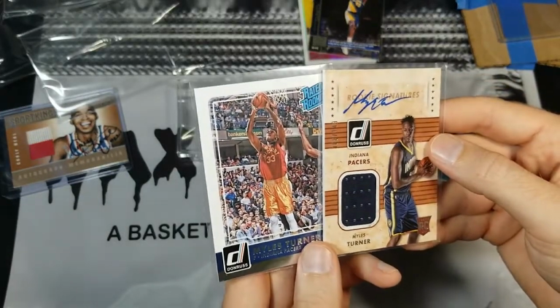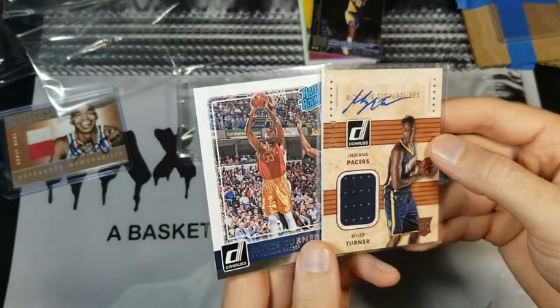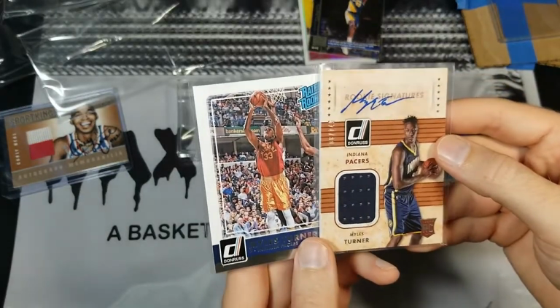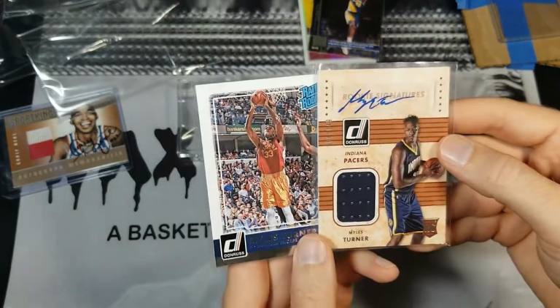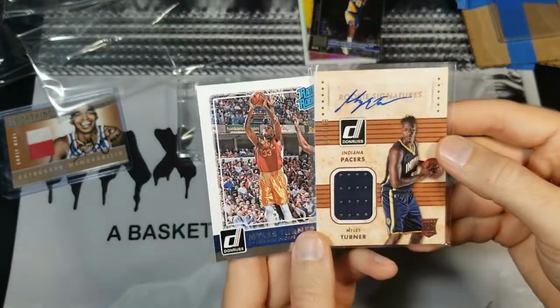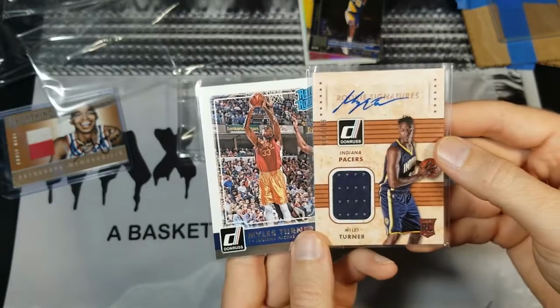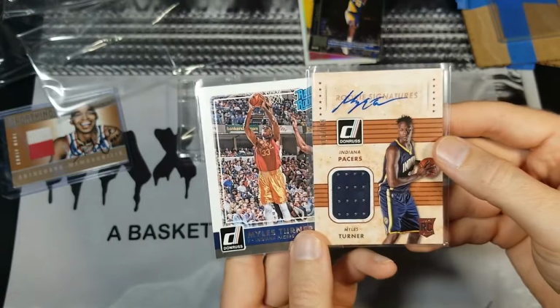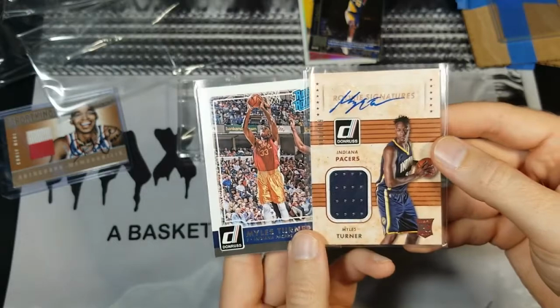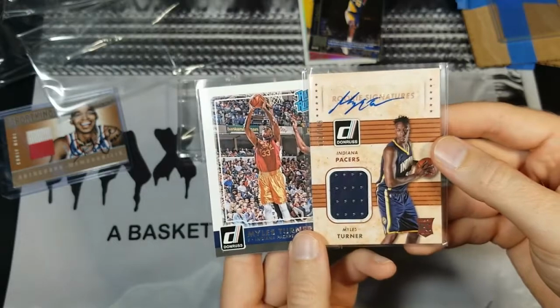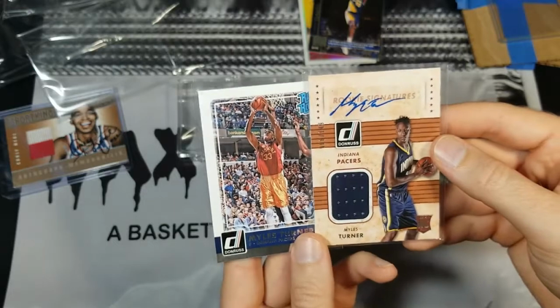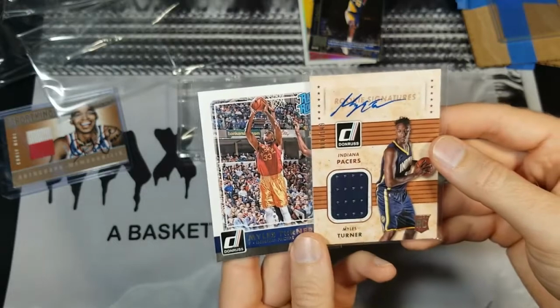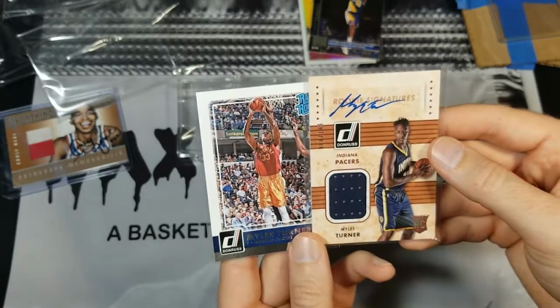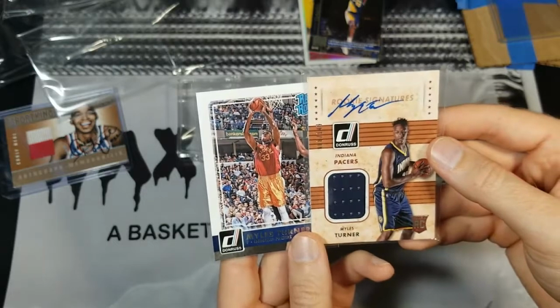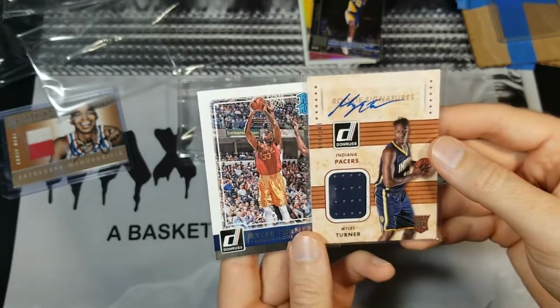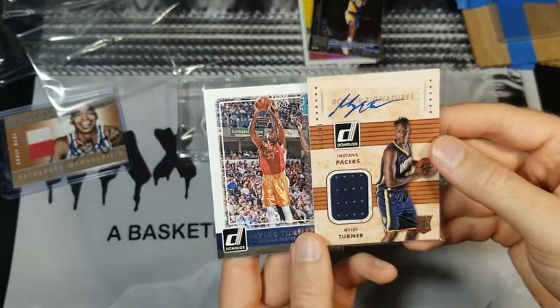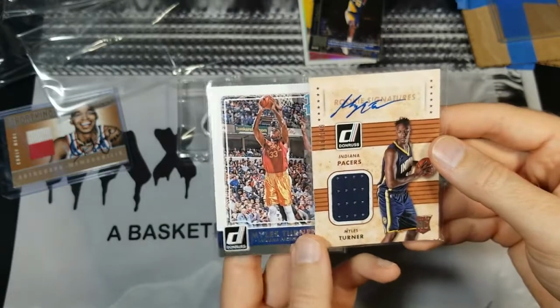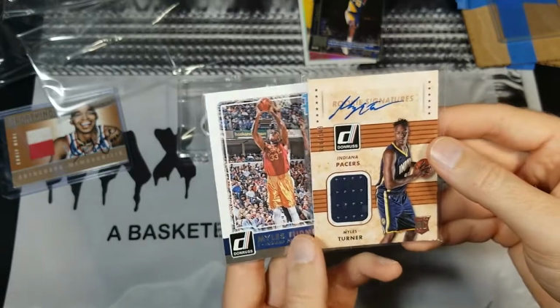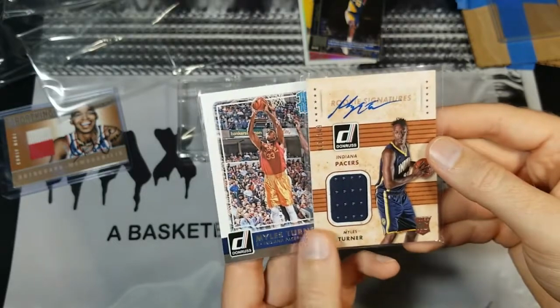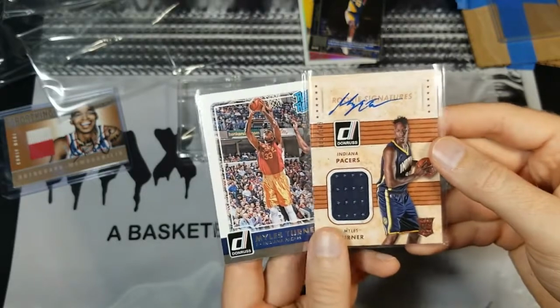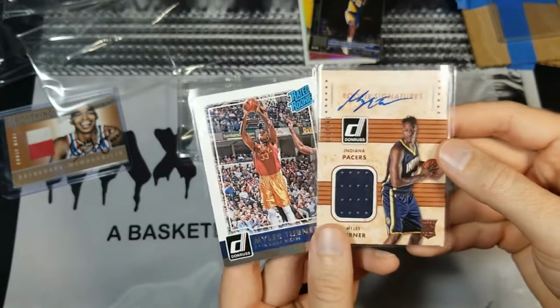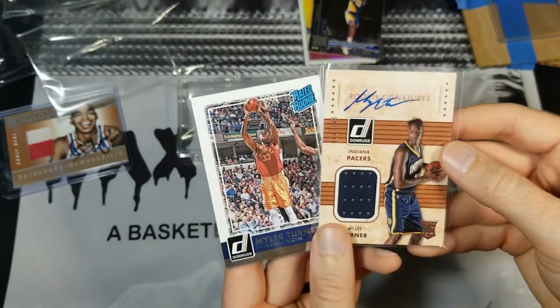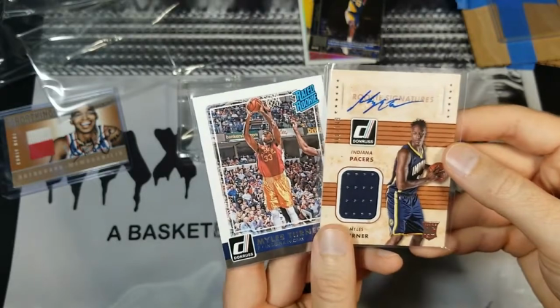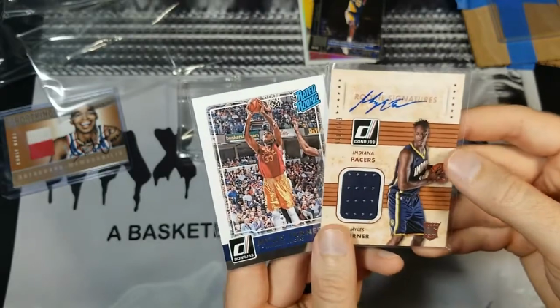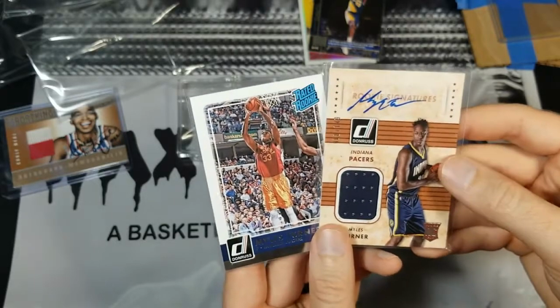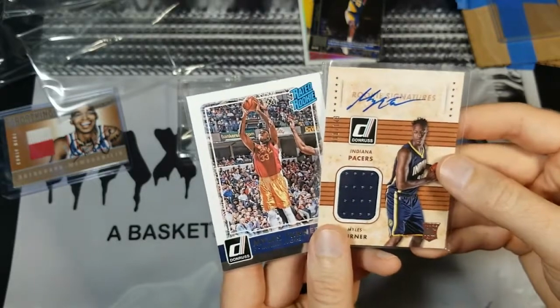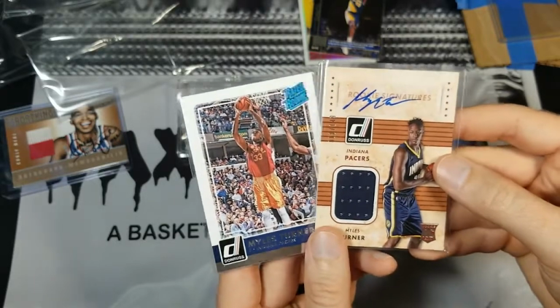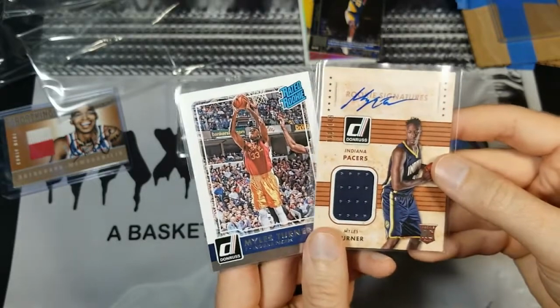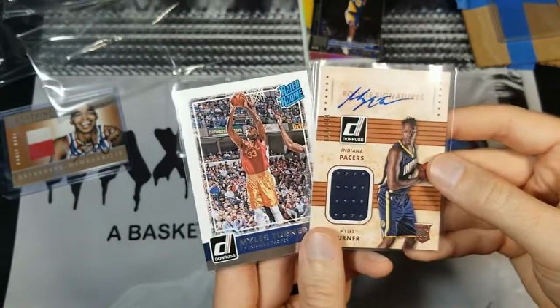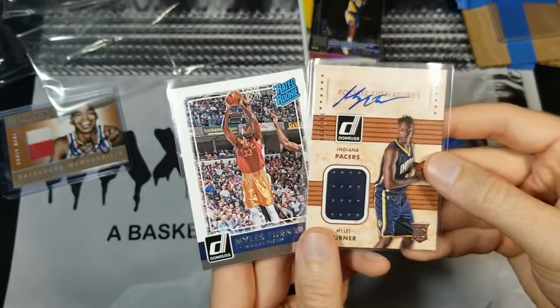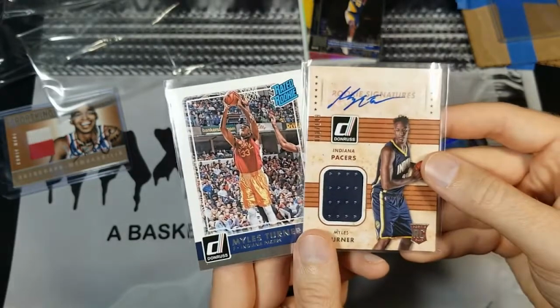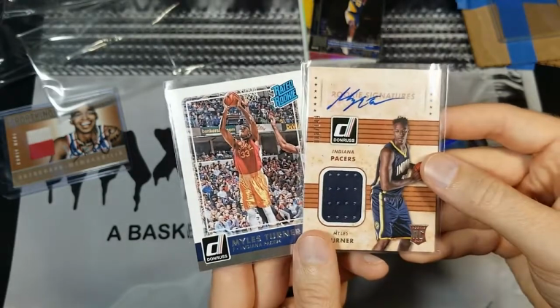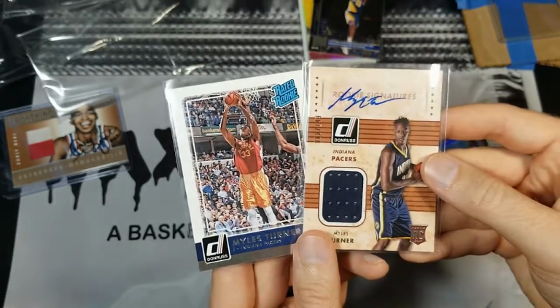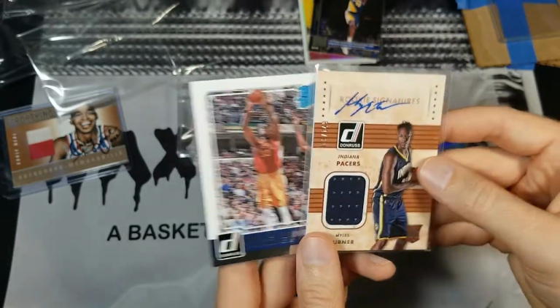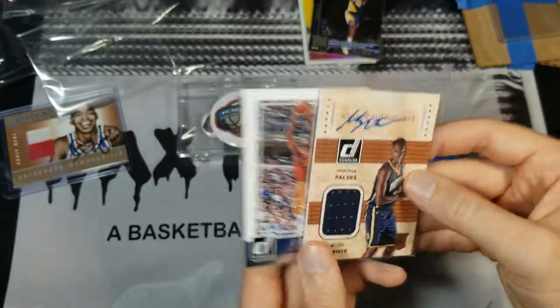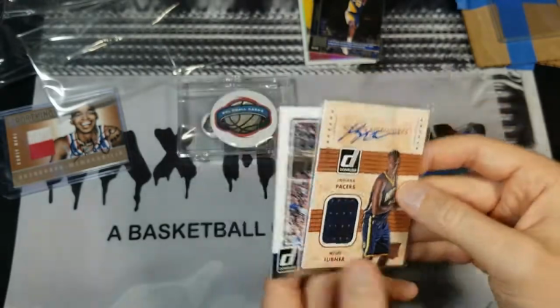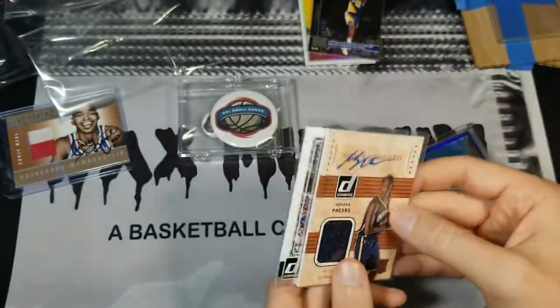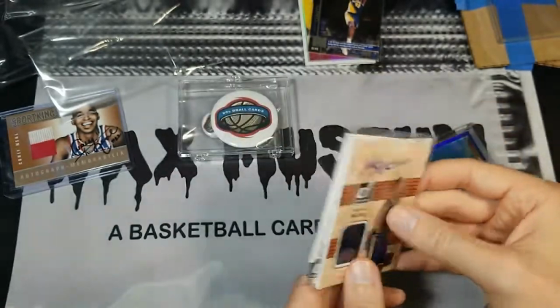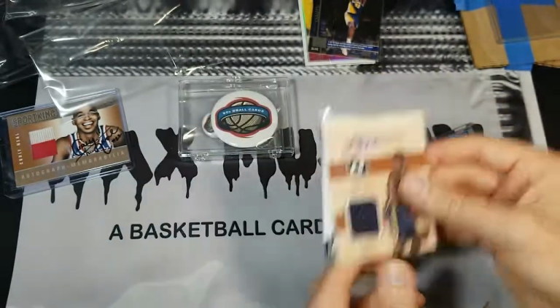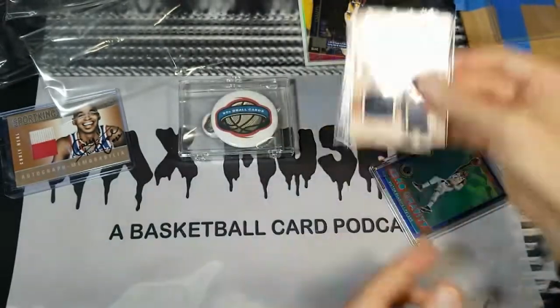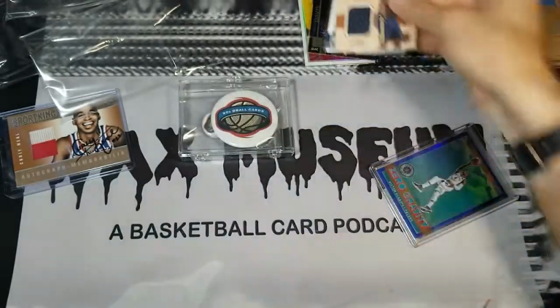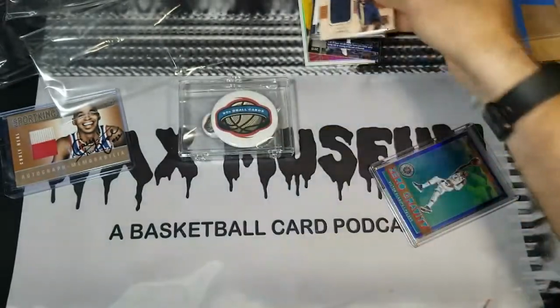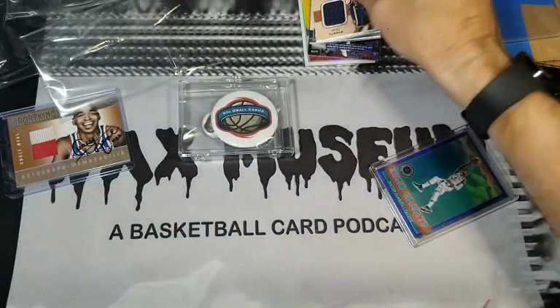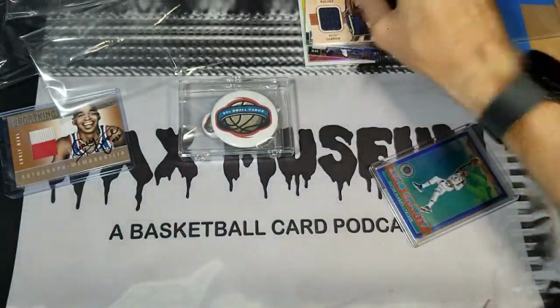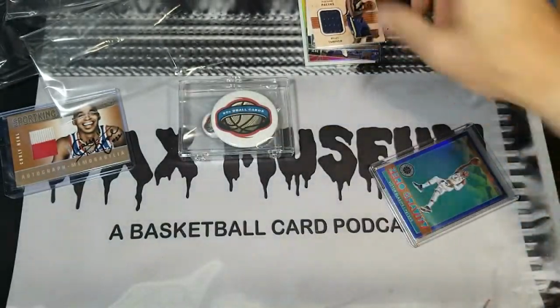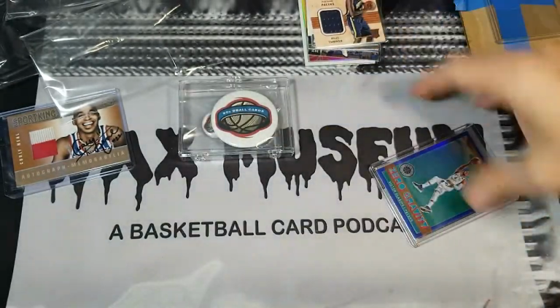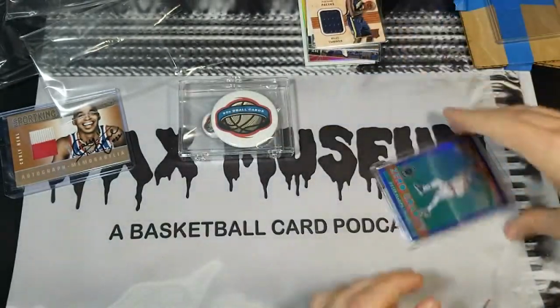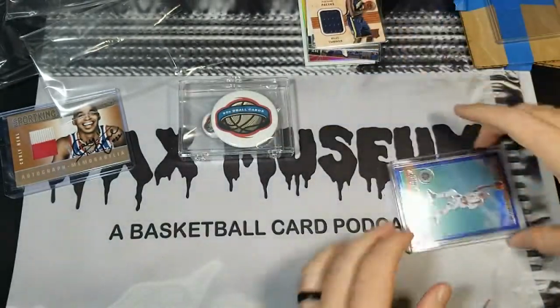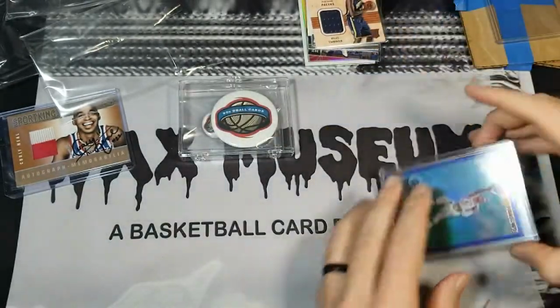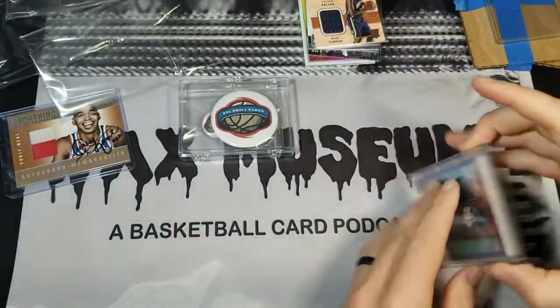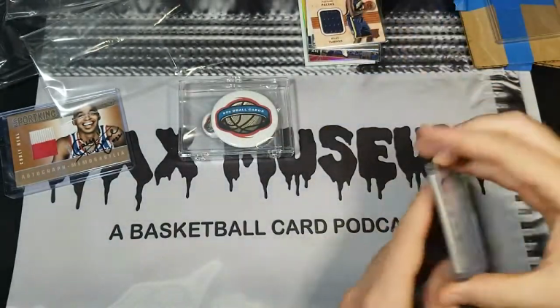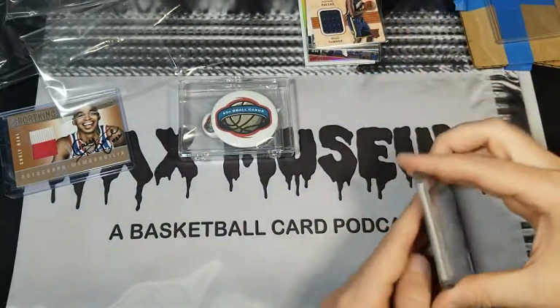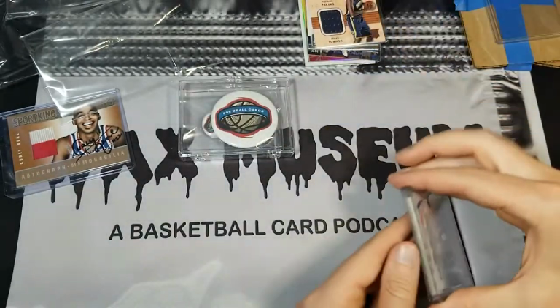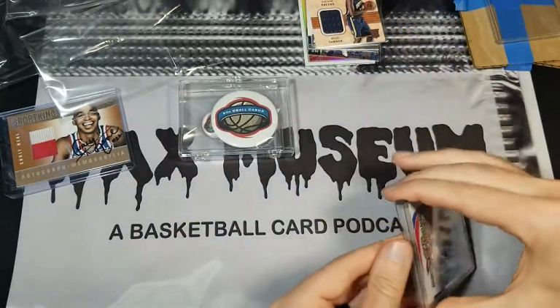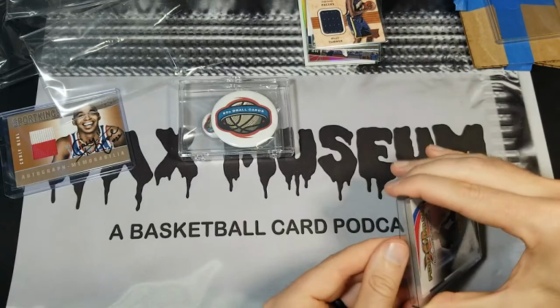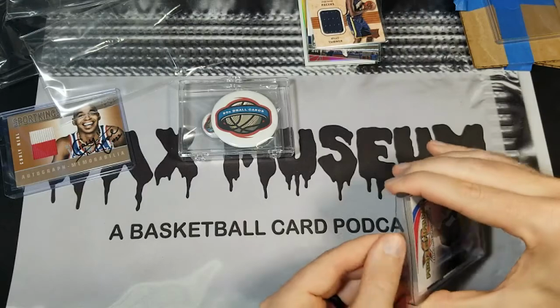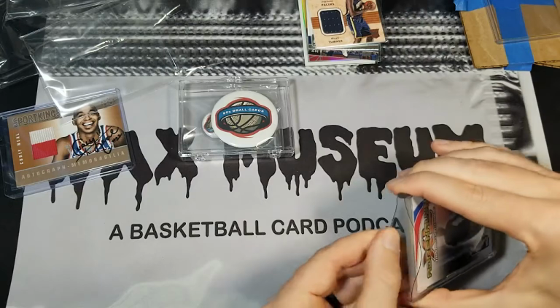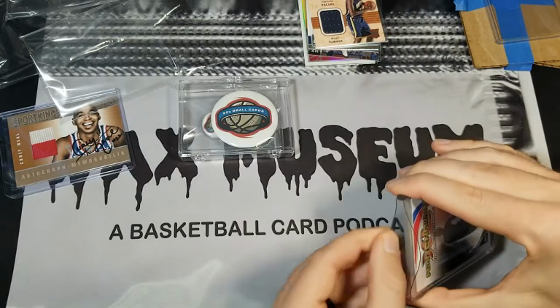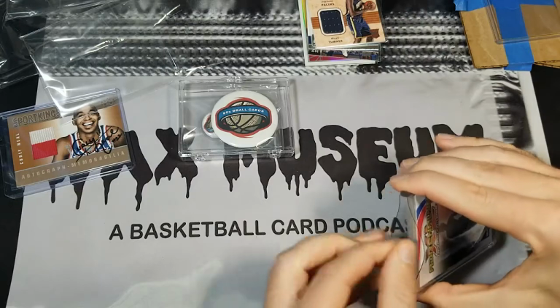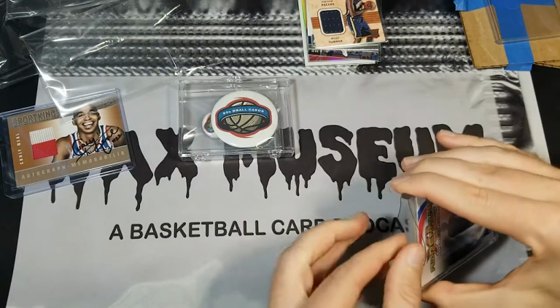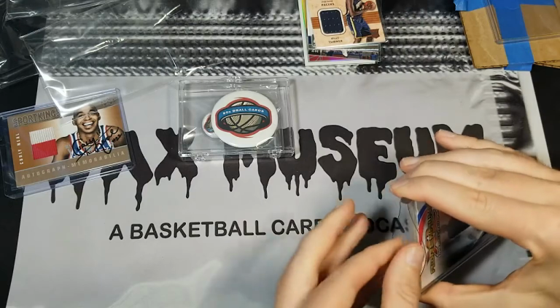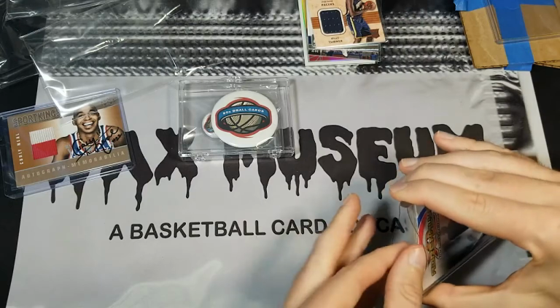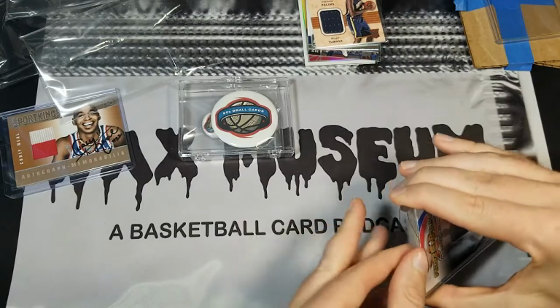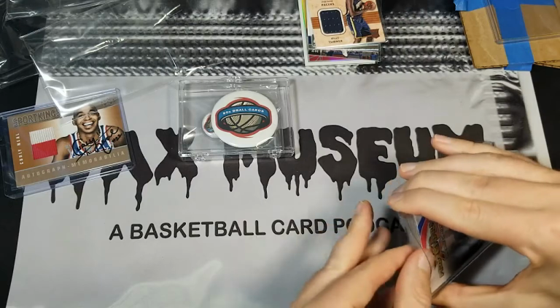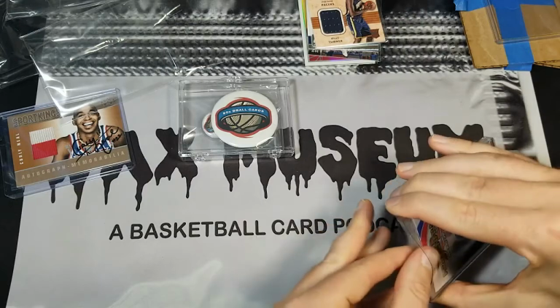Thank you very much — Antonio Davis, a couple of Miles Turner cards here, very cool. That is a rookie relic auto. Thank you very much, Jake. And that was just part one.